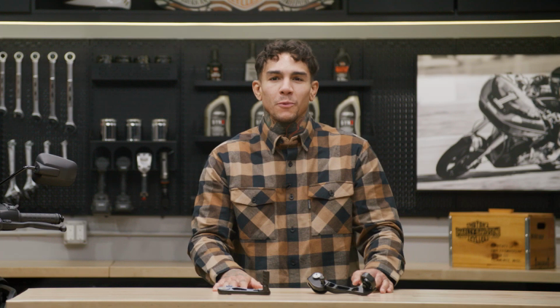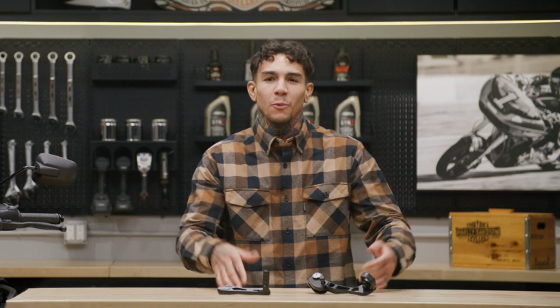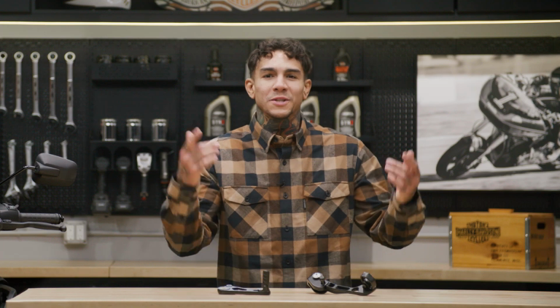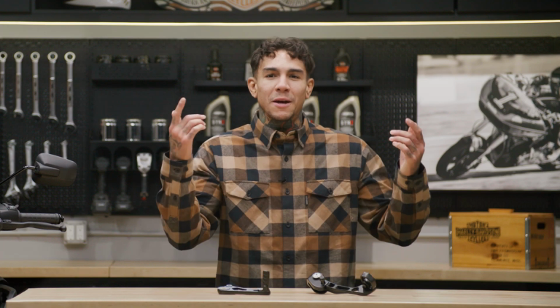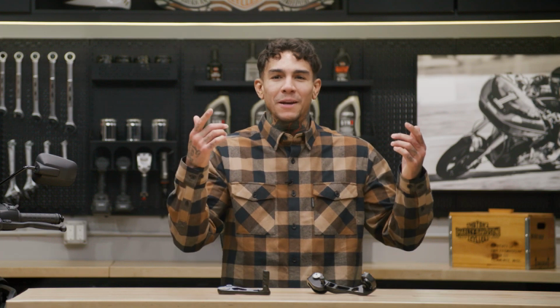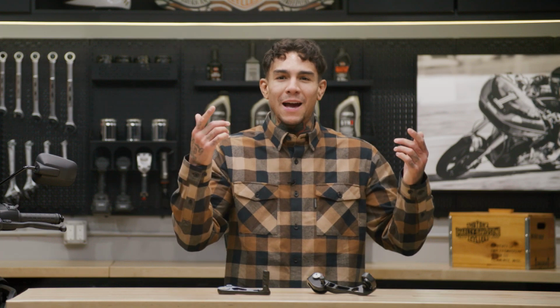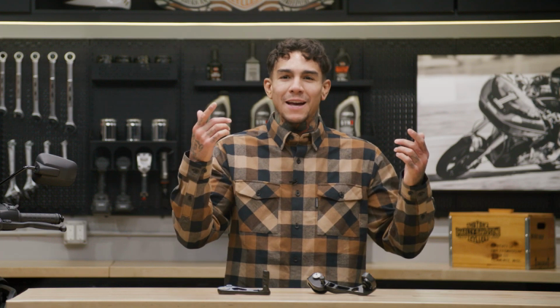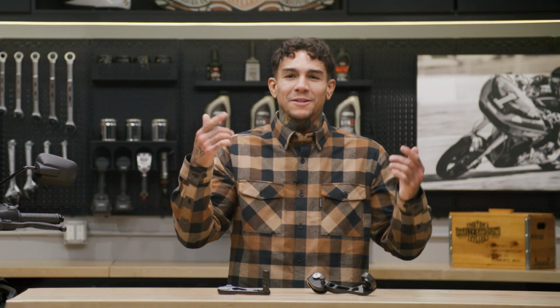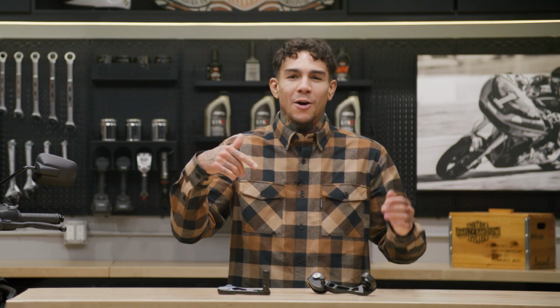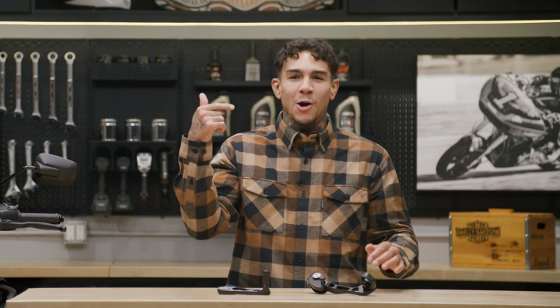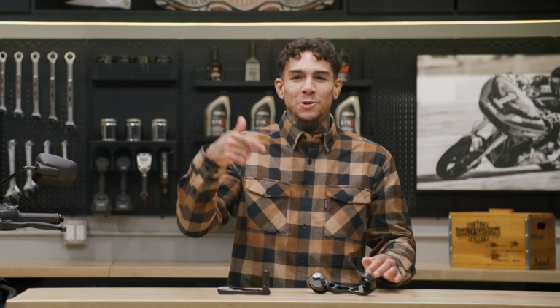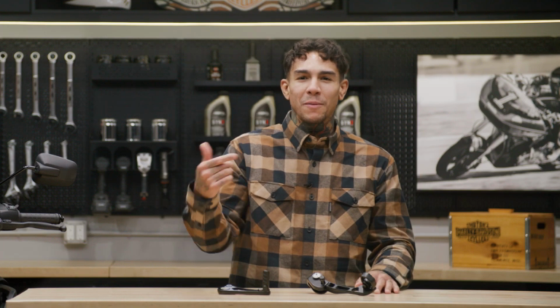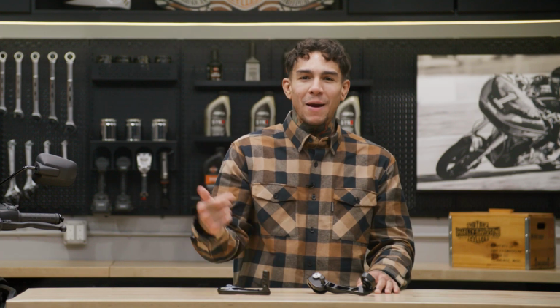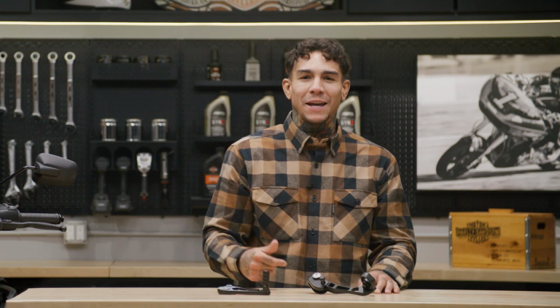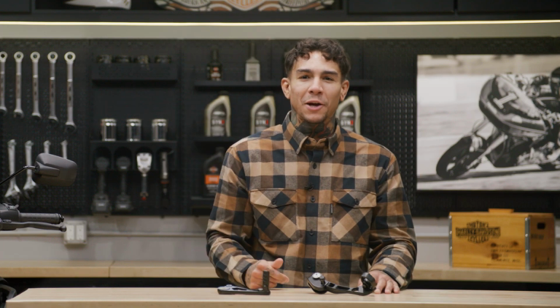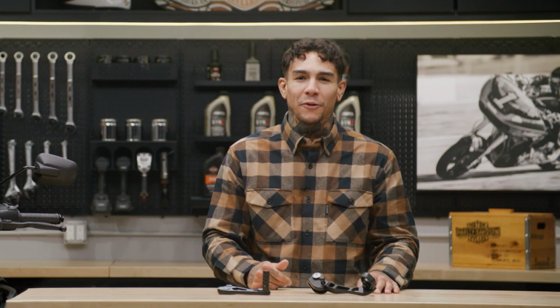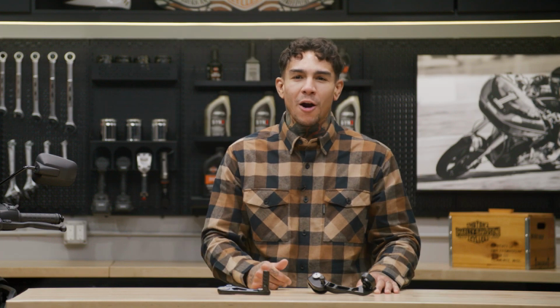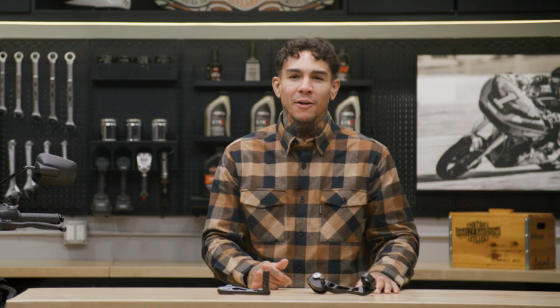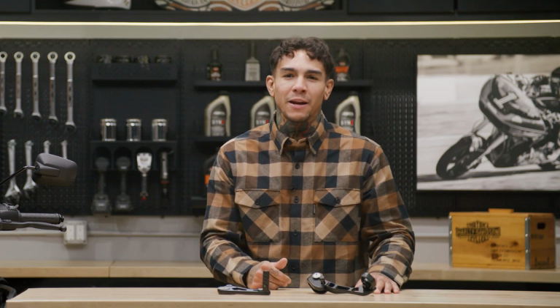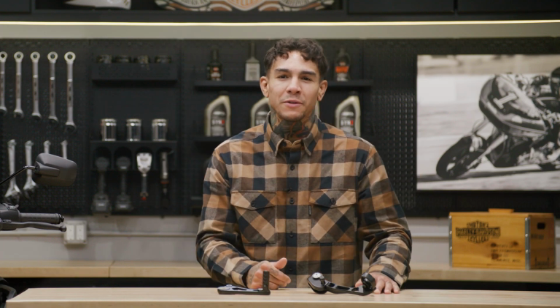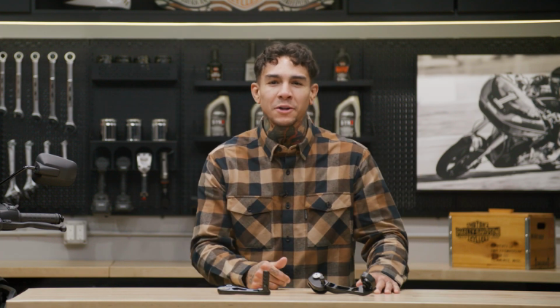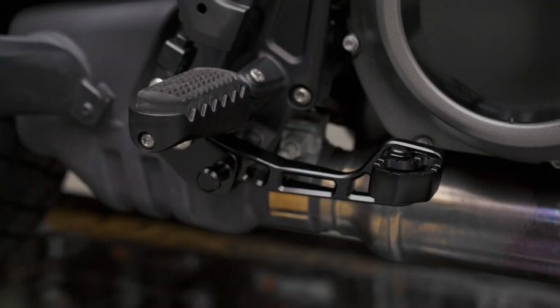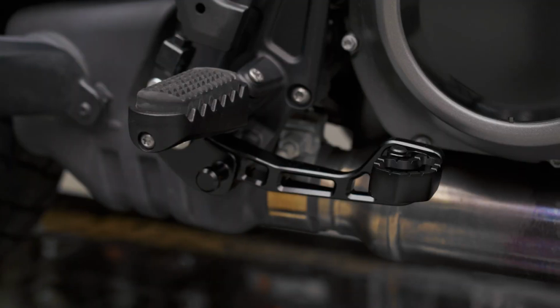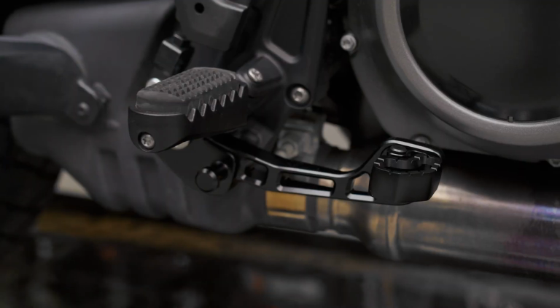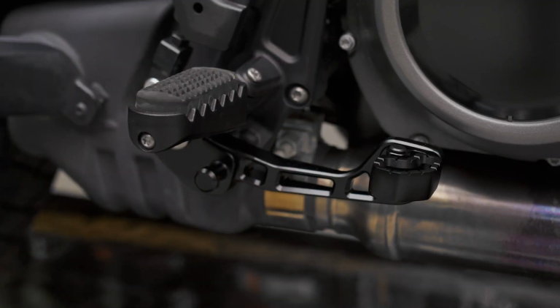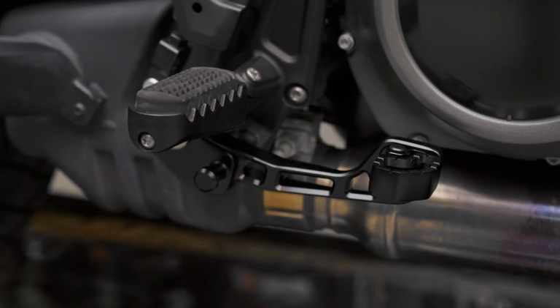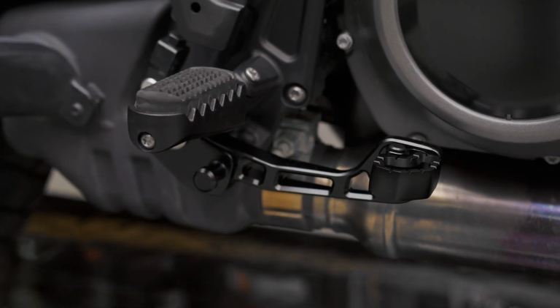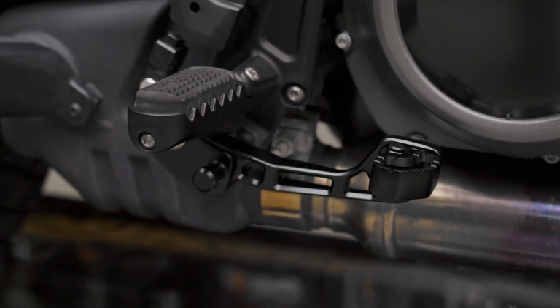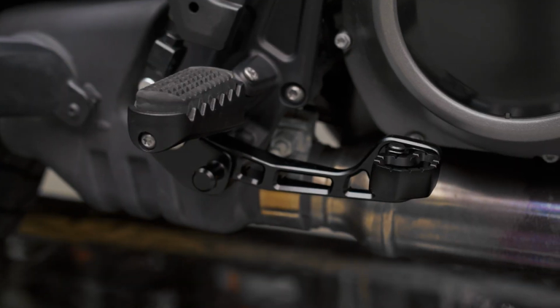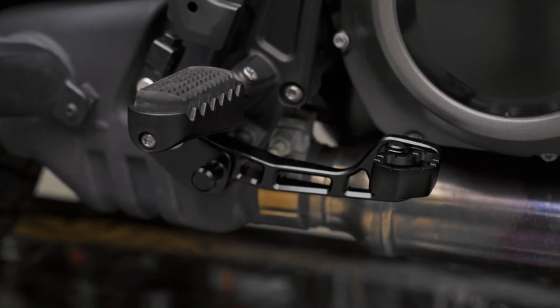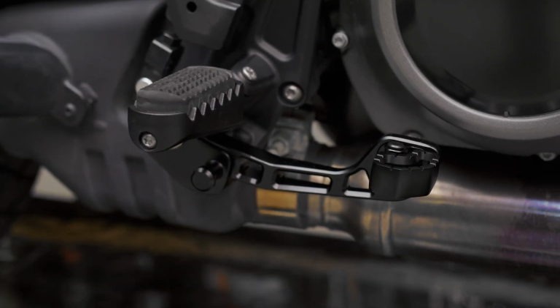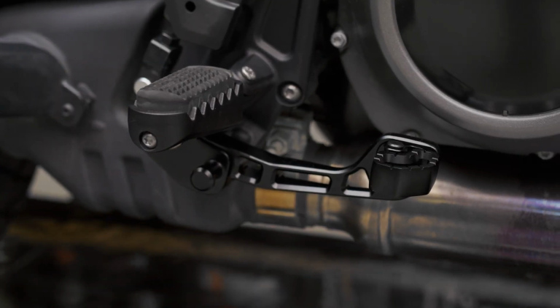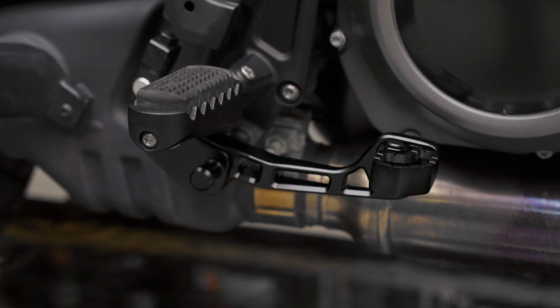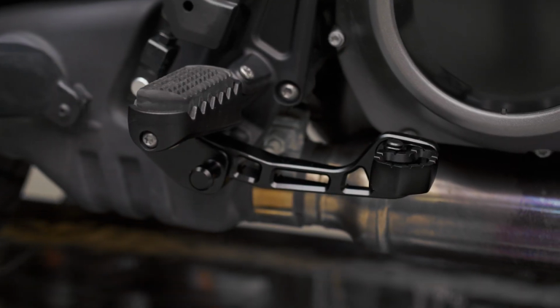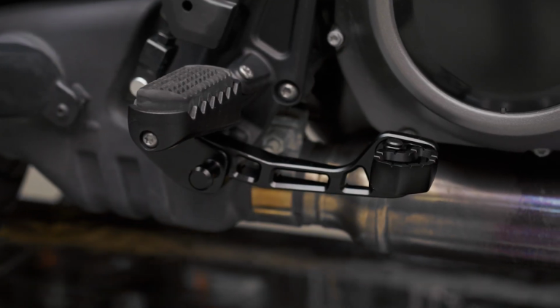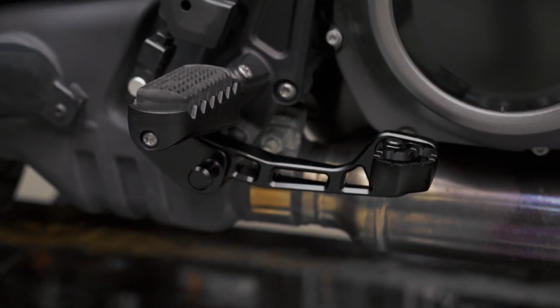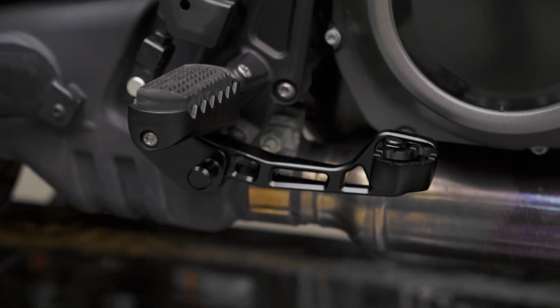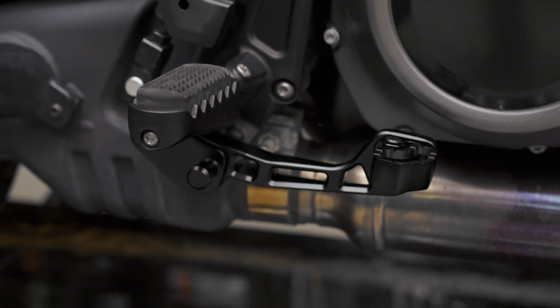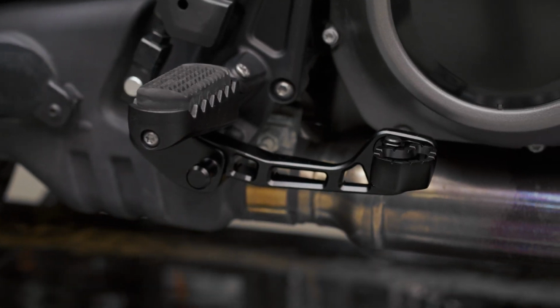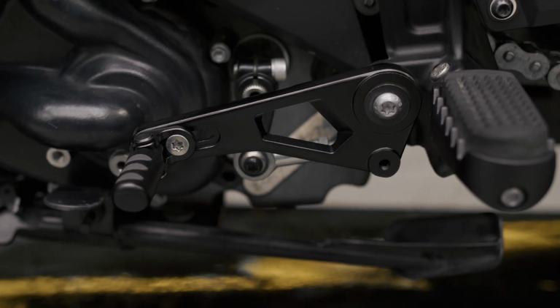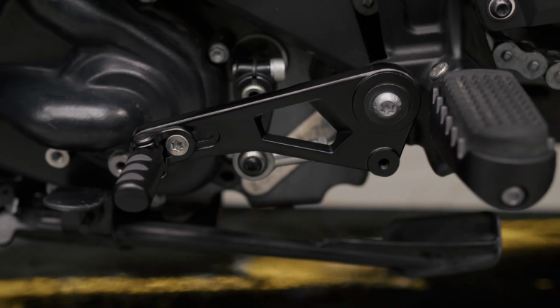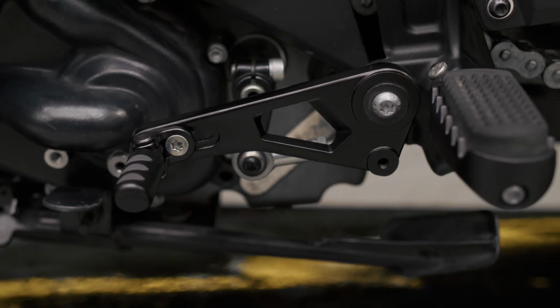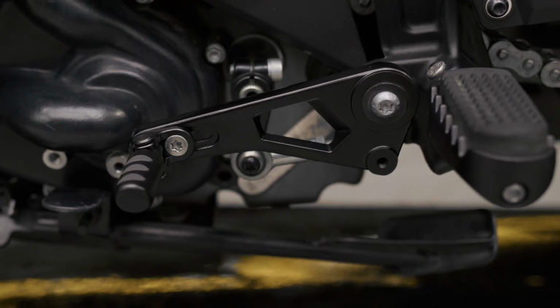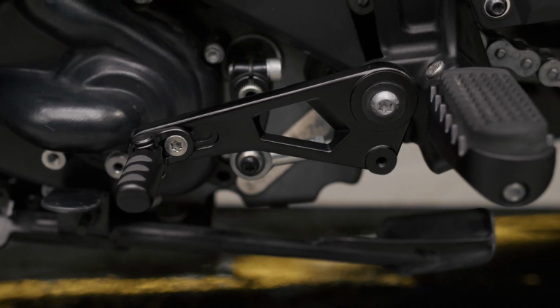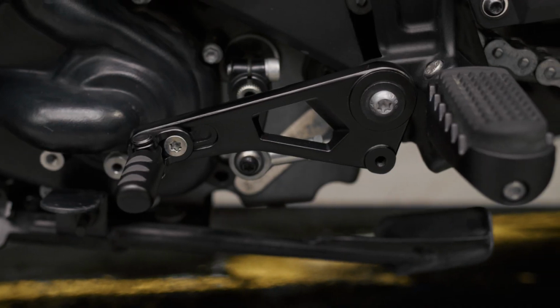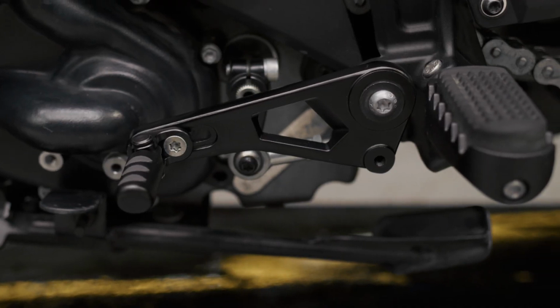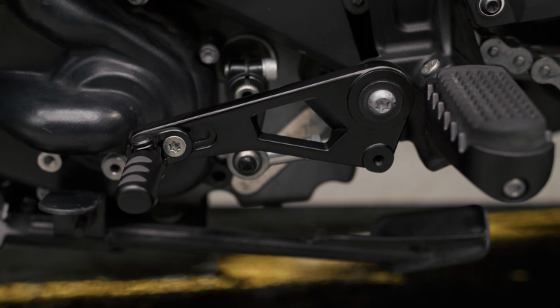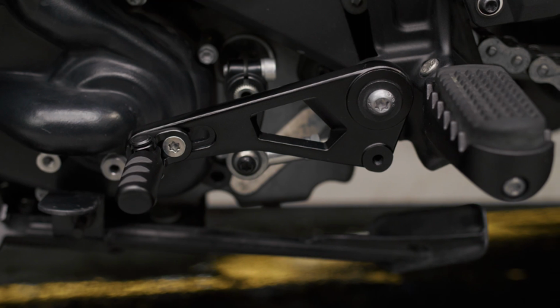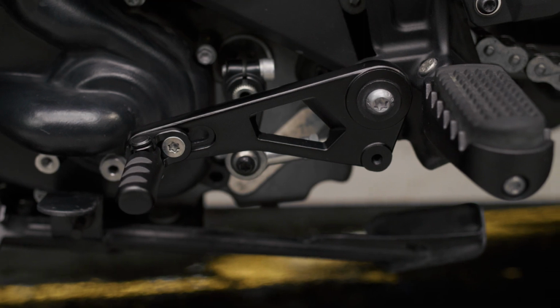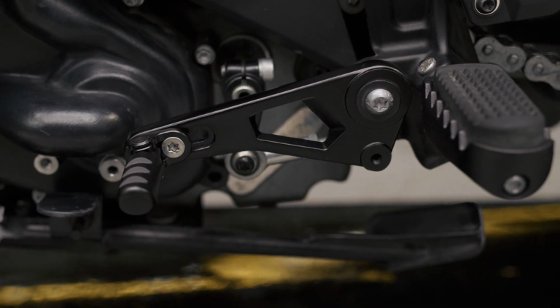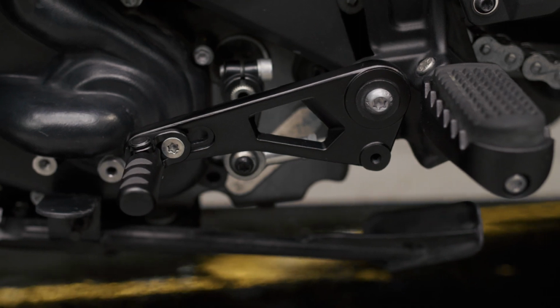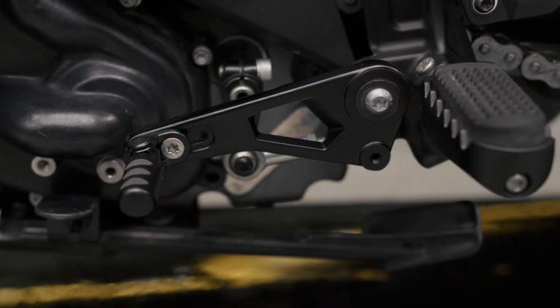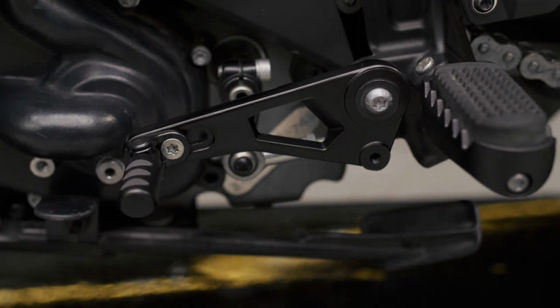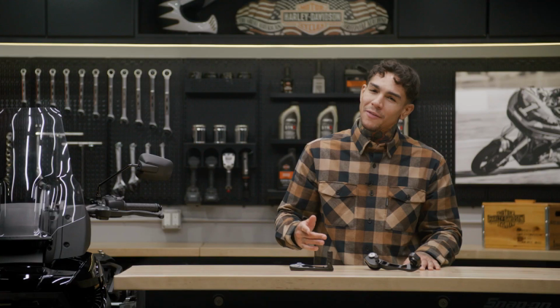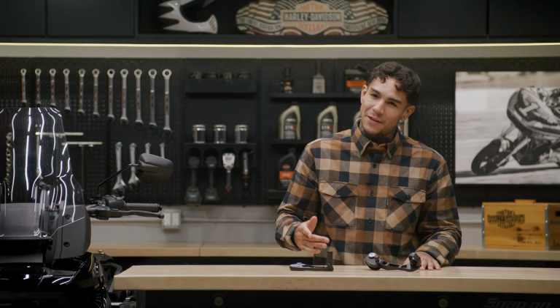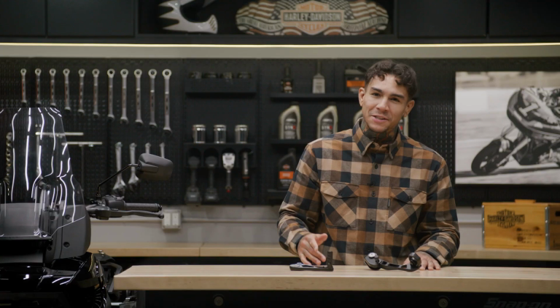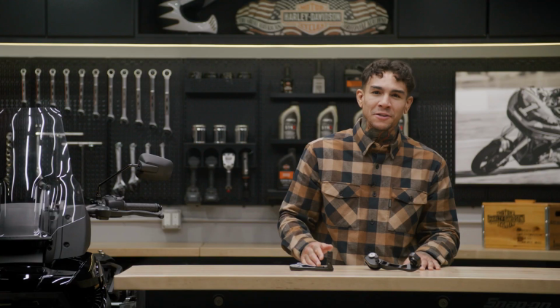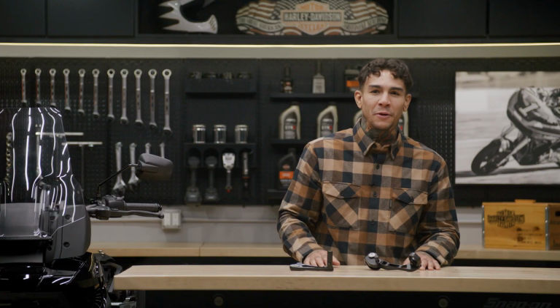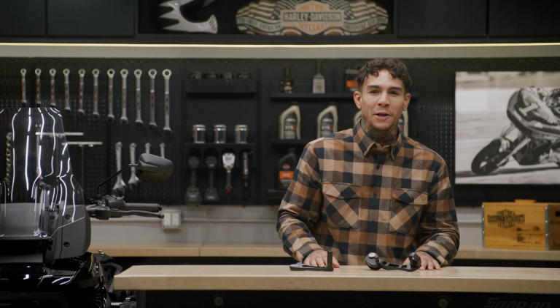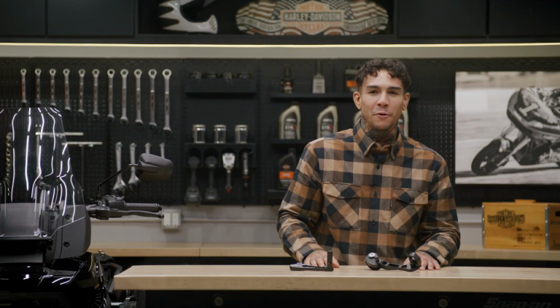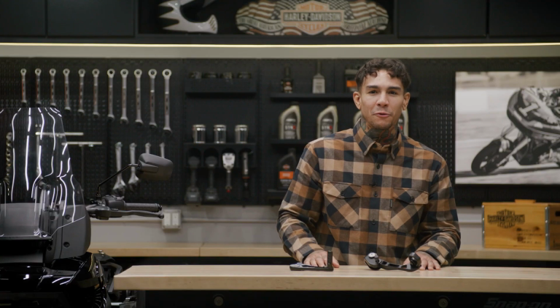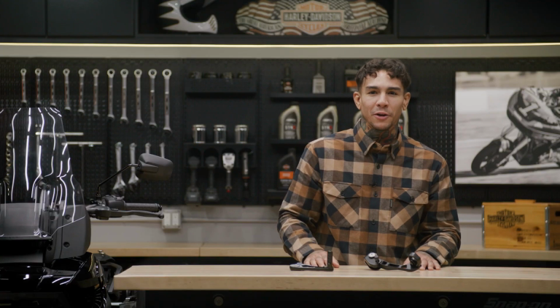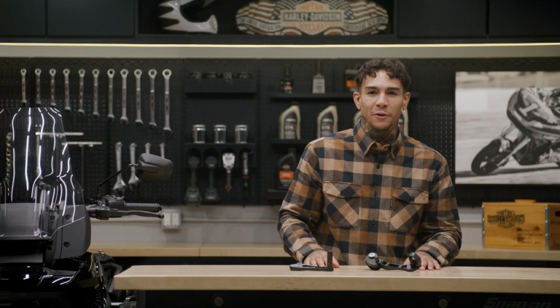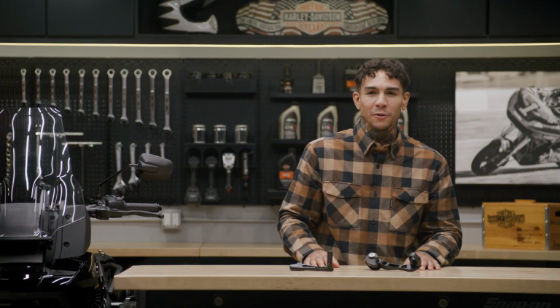What's up guys, Andre back here at the Harley-Davidson garage. If you're looking to upgrade the foot controls on your Pan America, then this is the video for you.